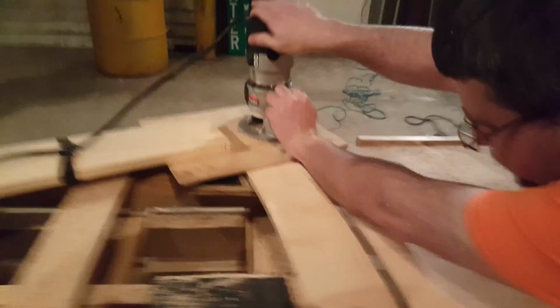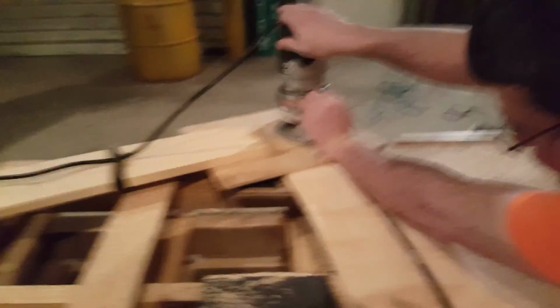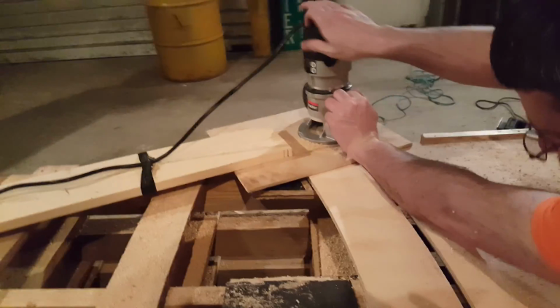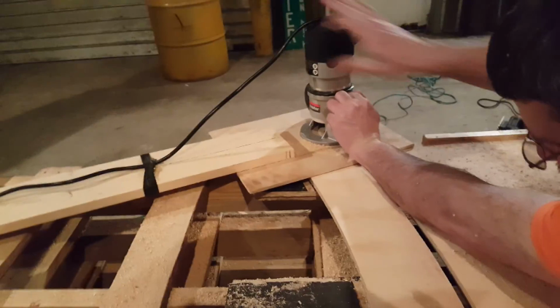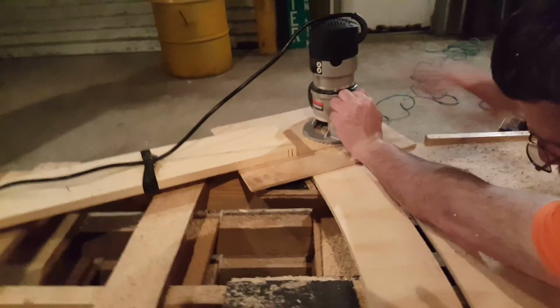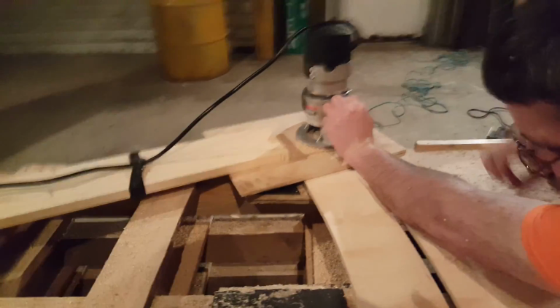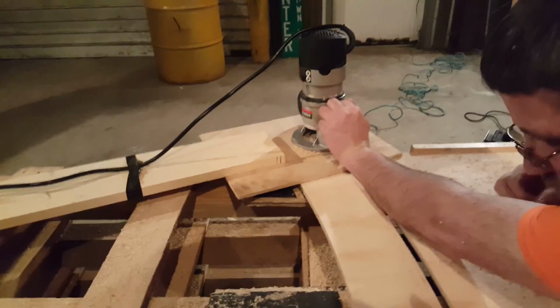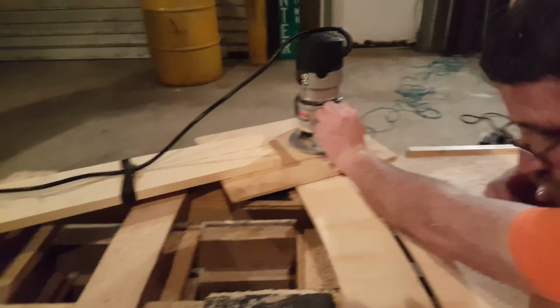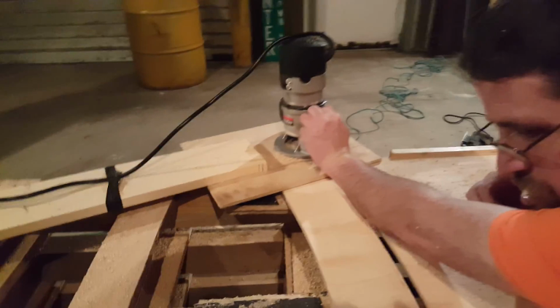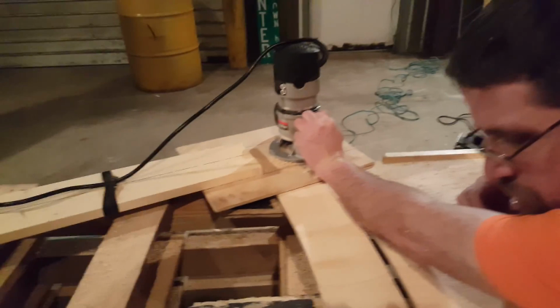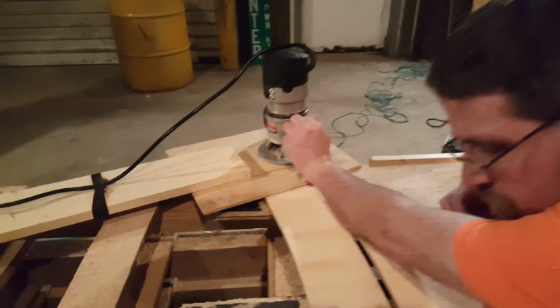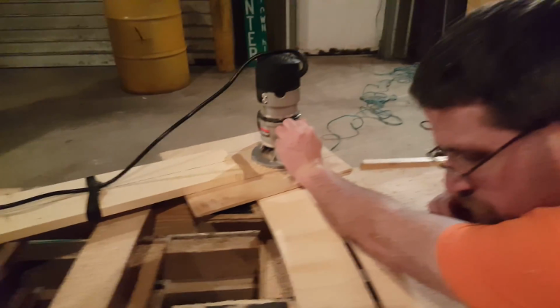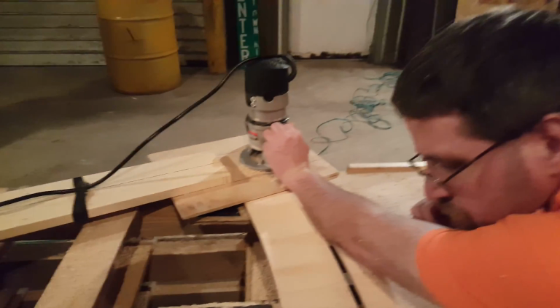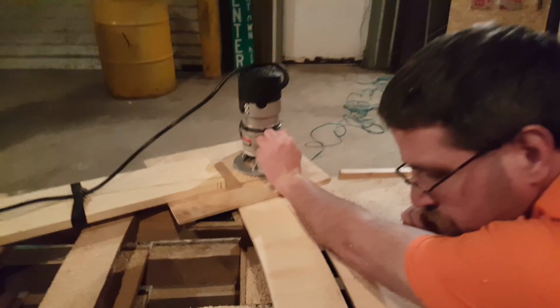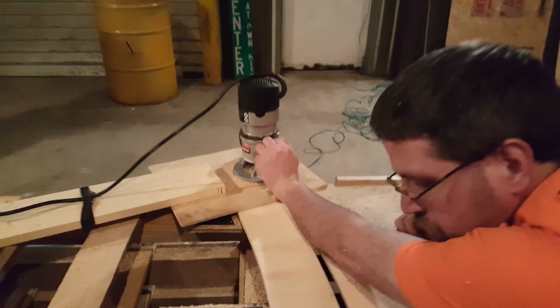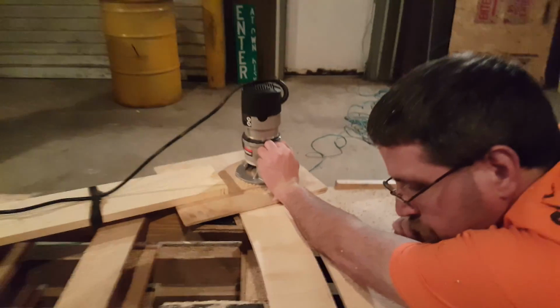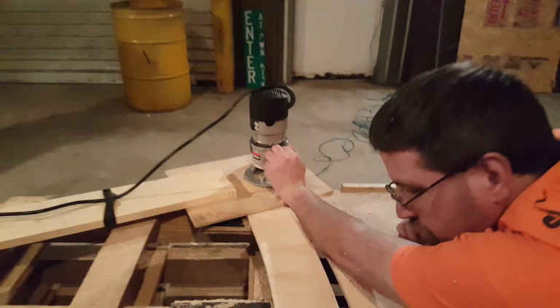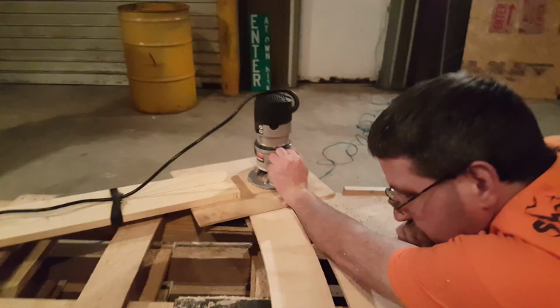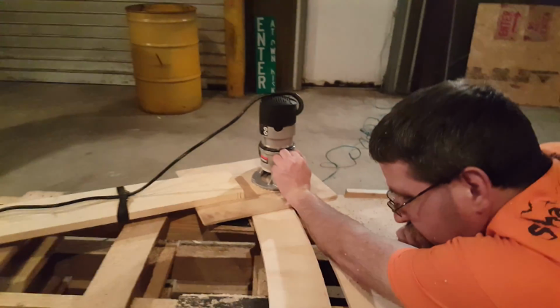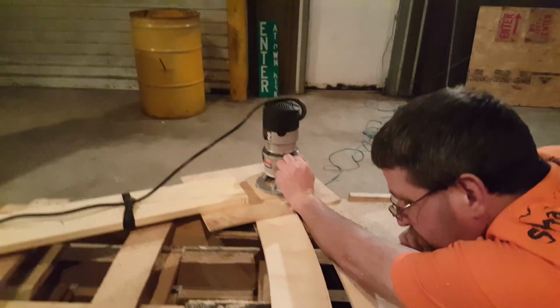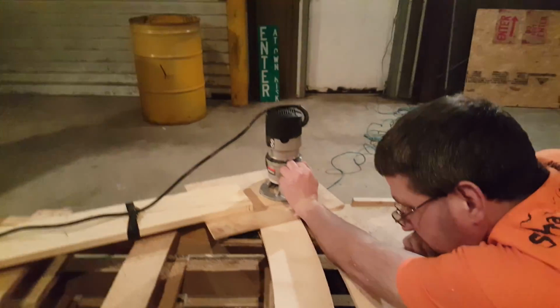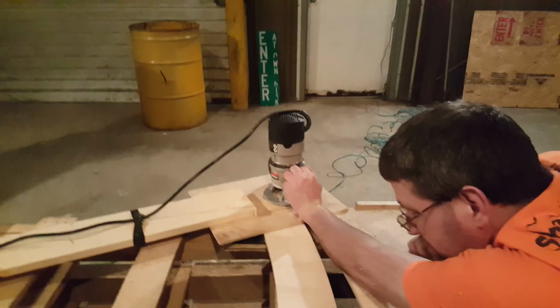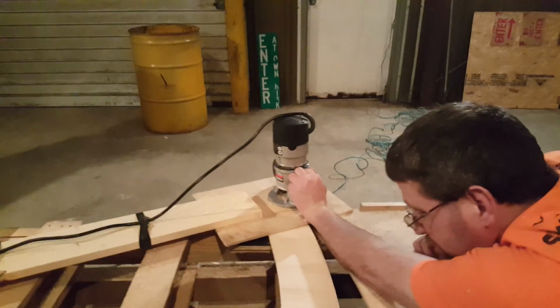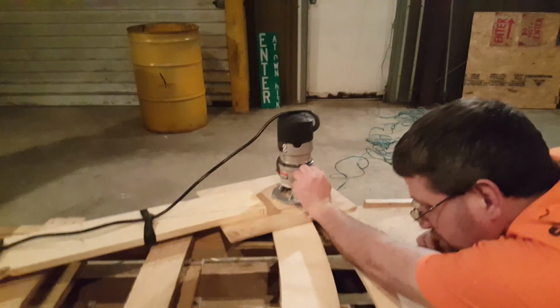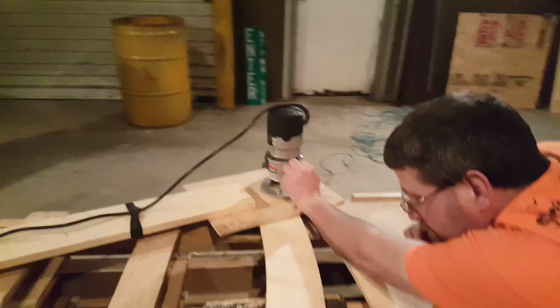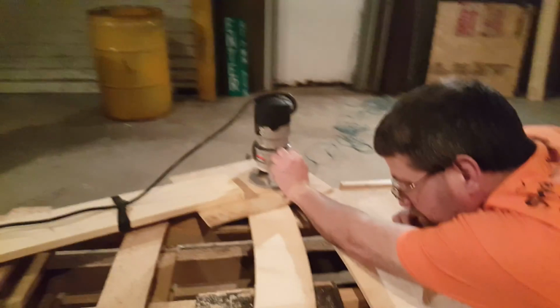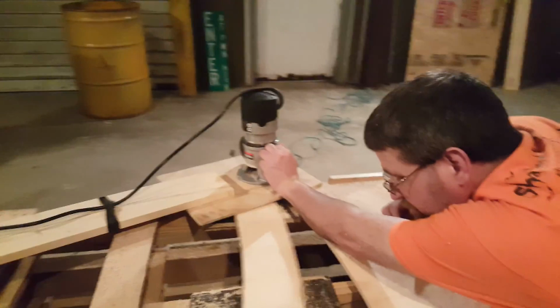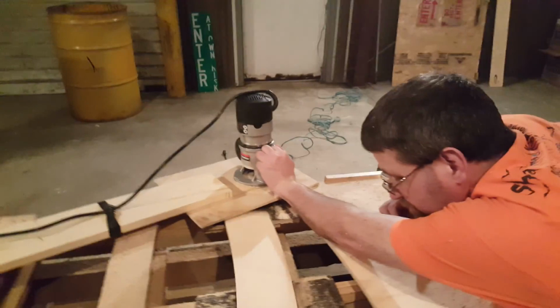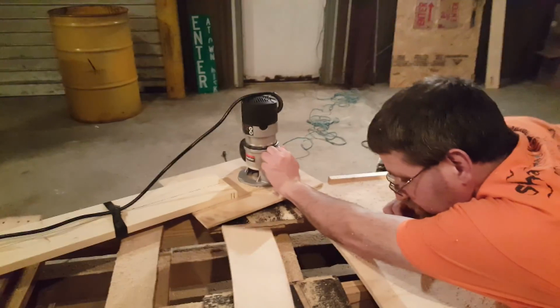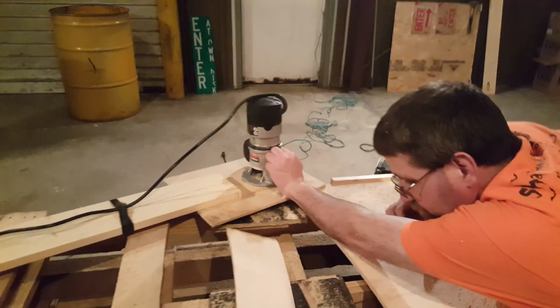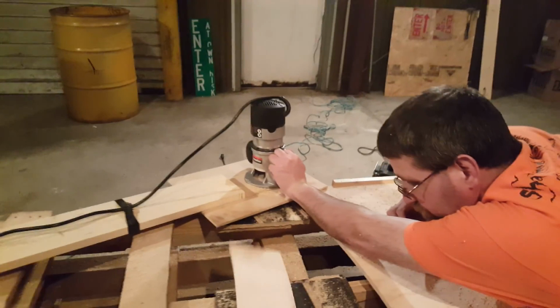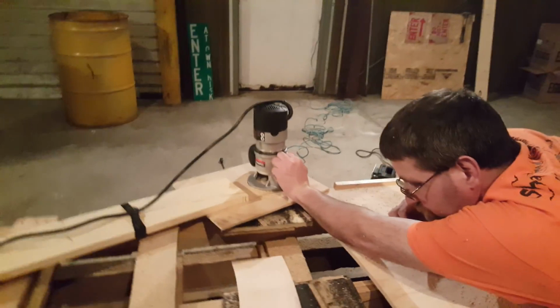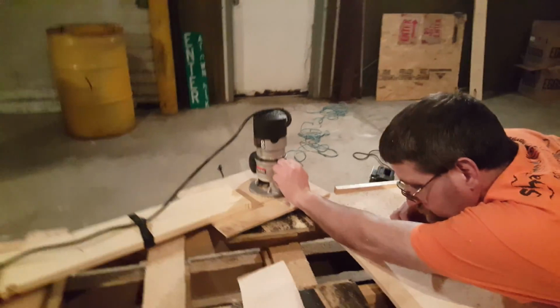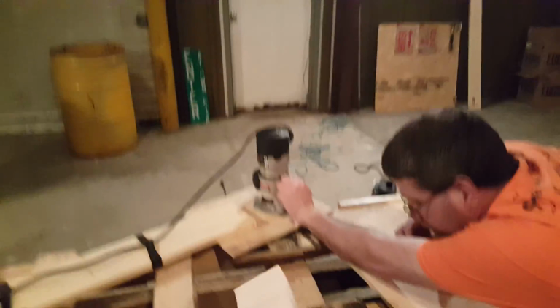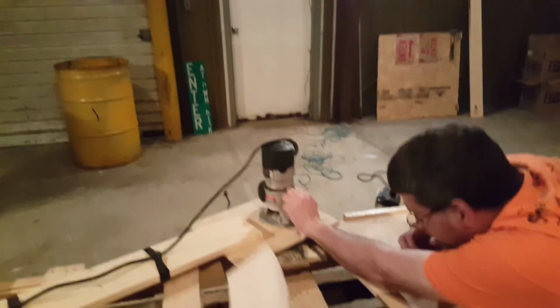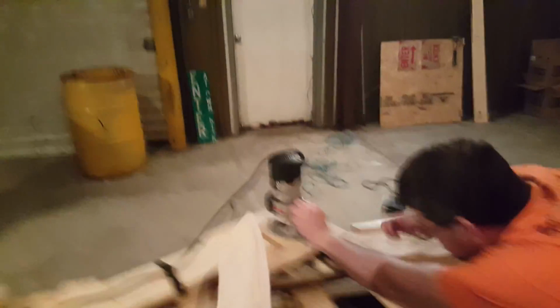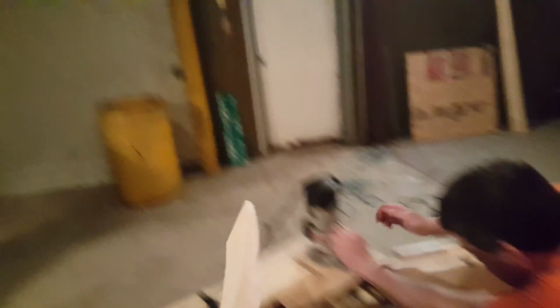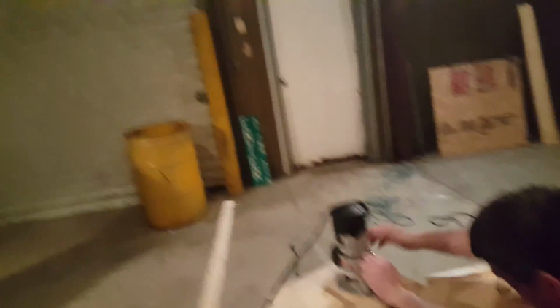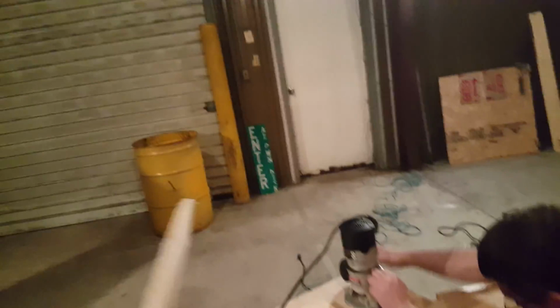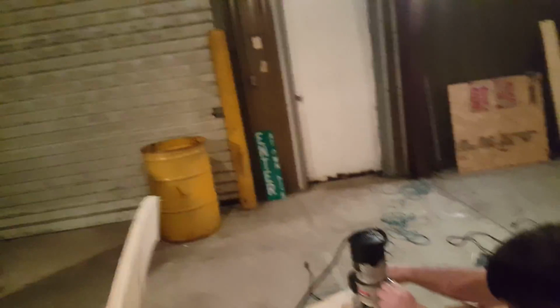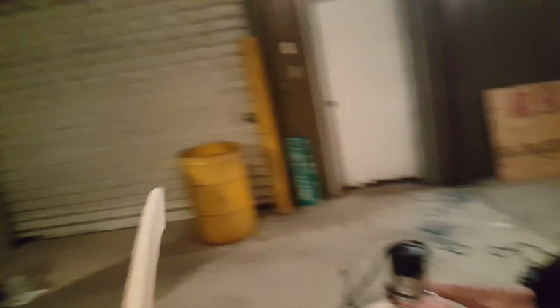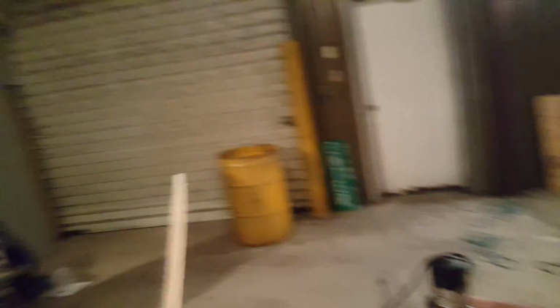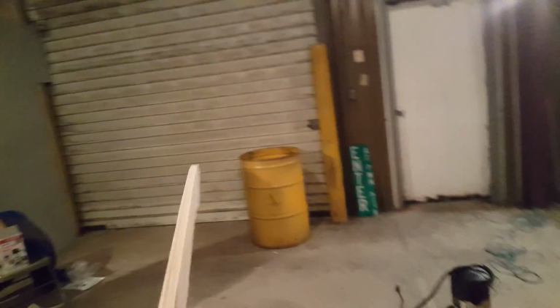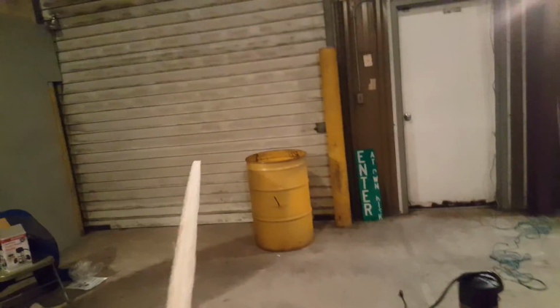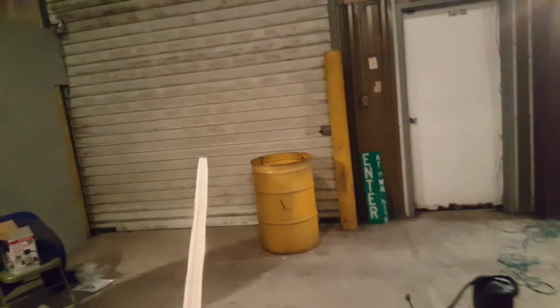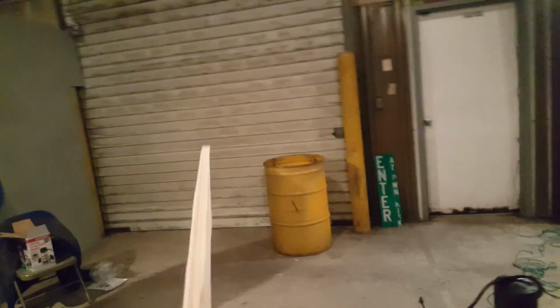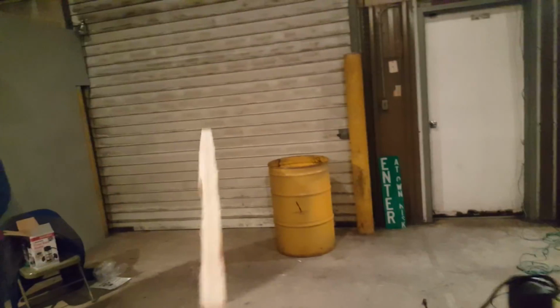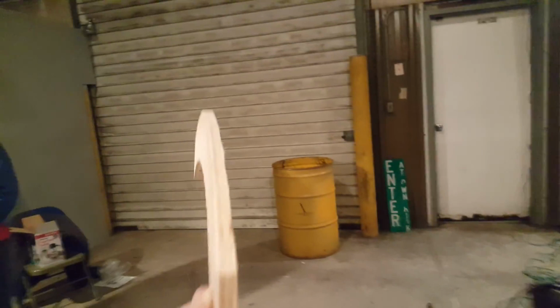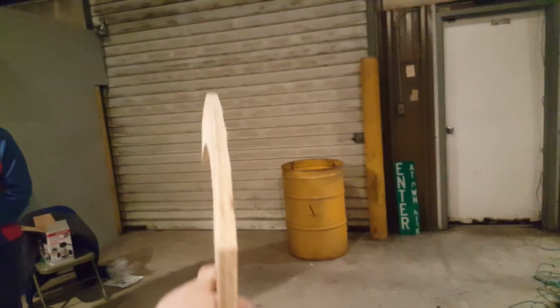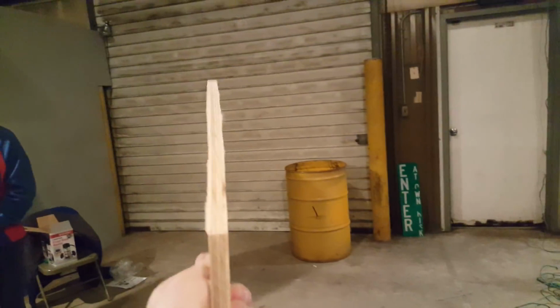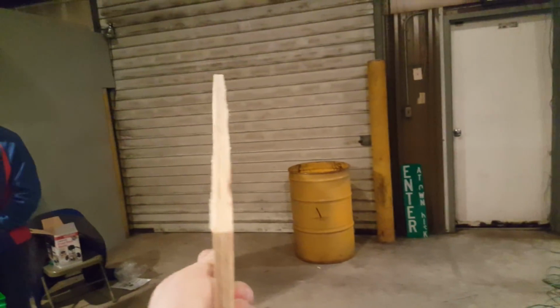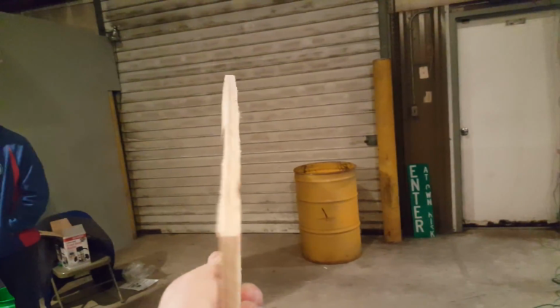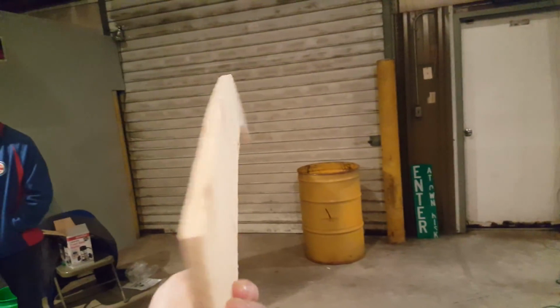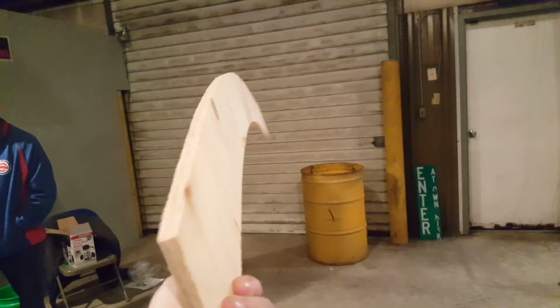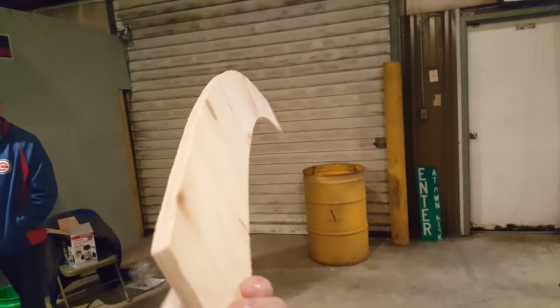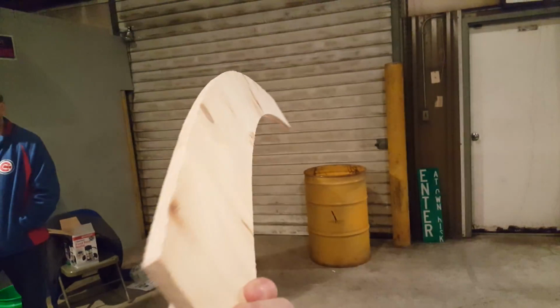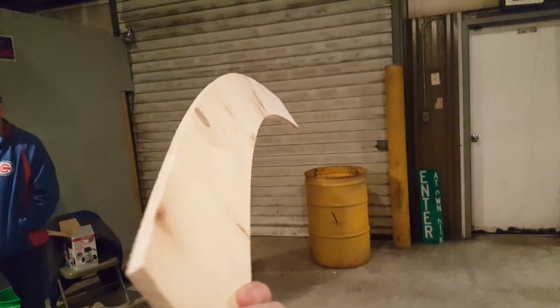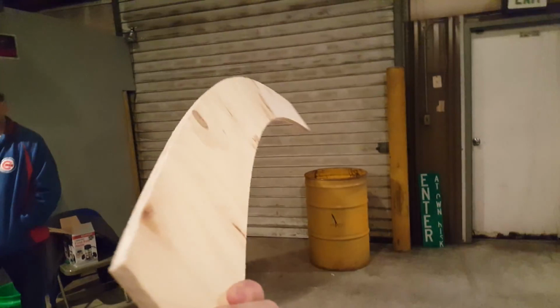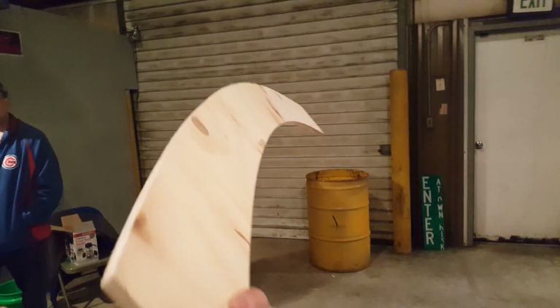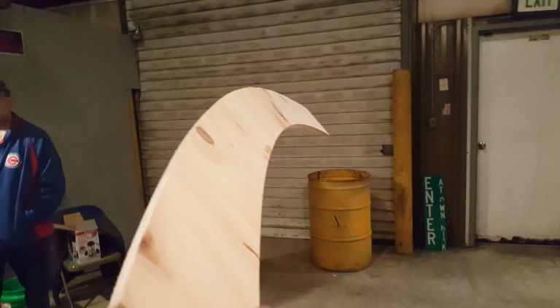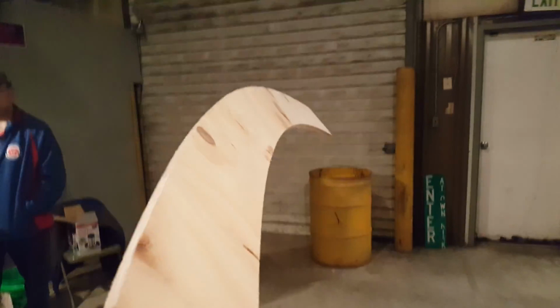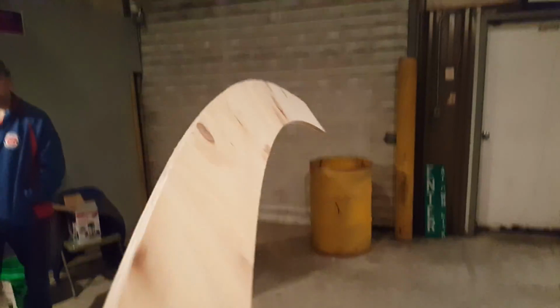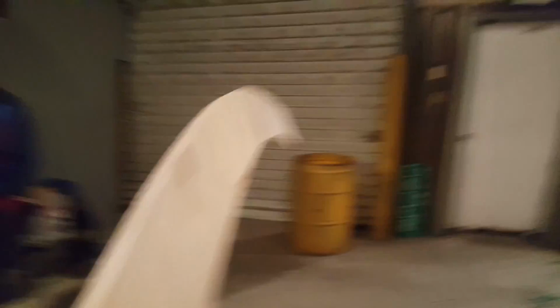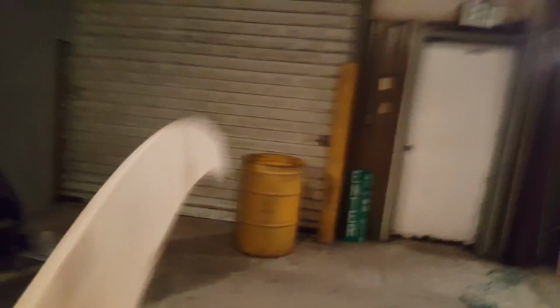And there you have it — the steps of making one nice straight cut.